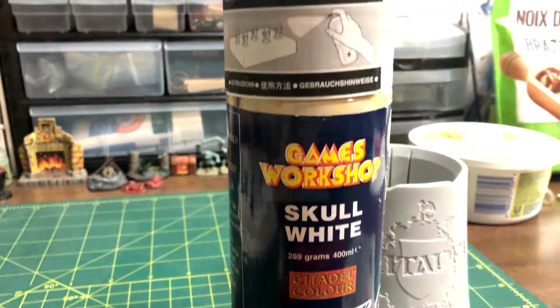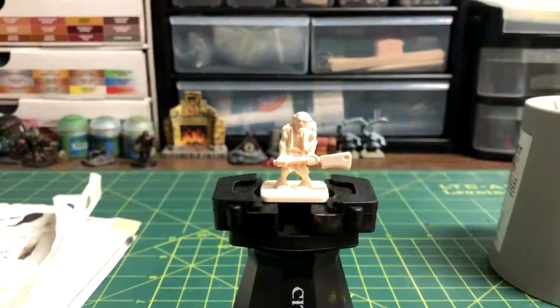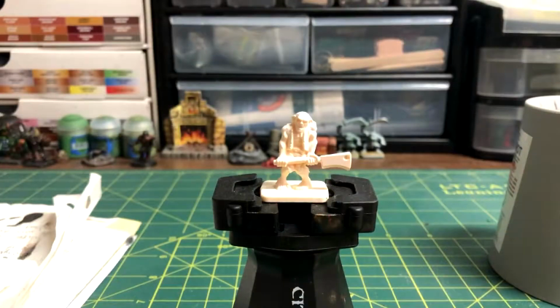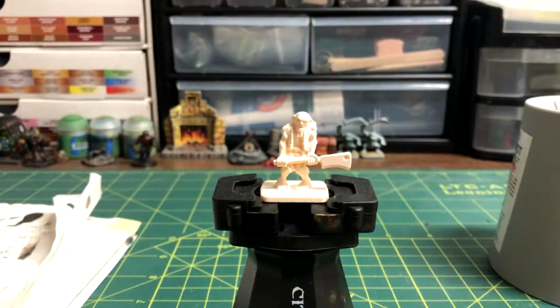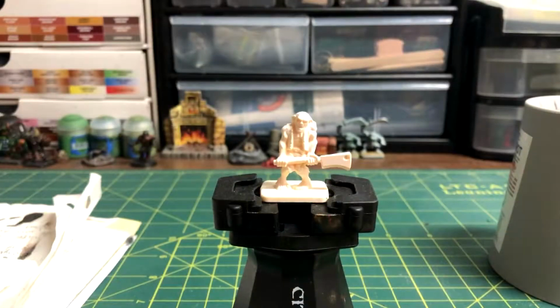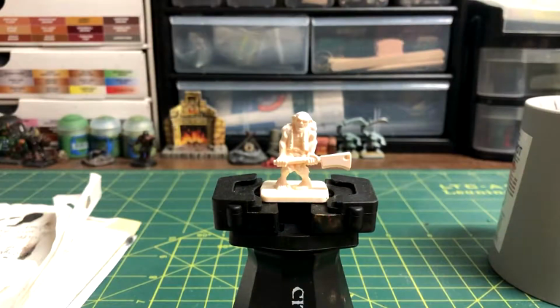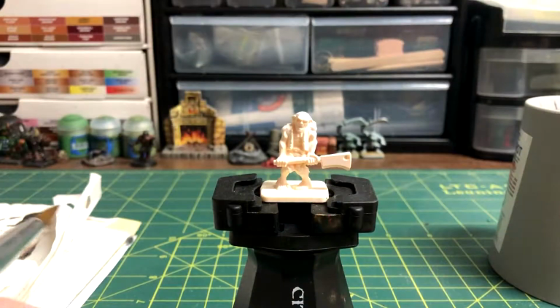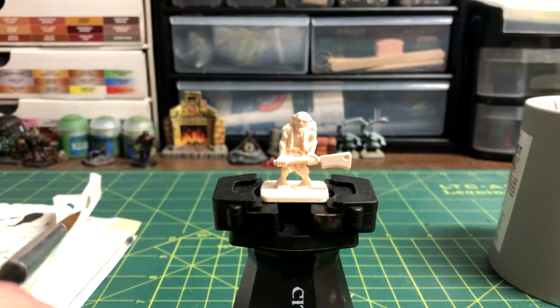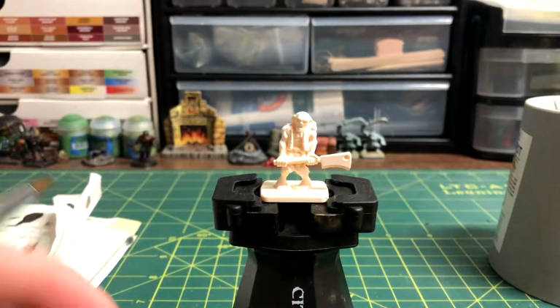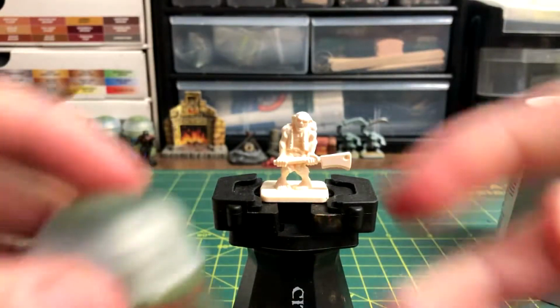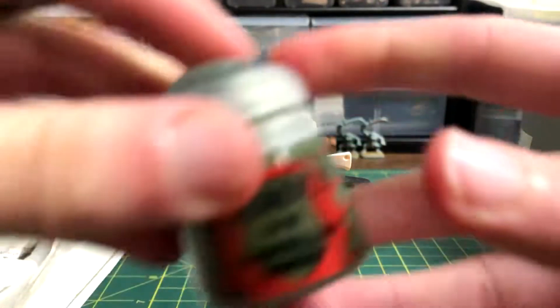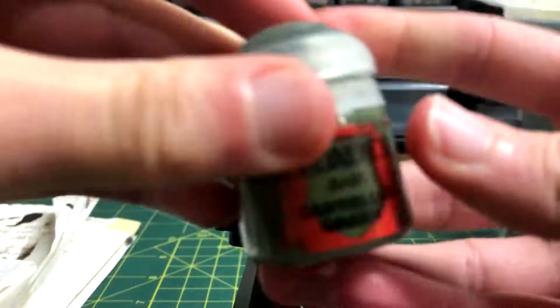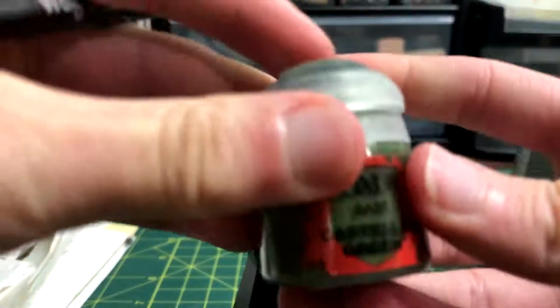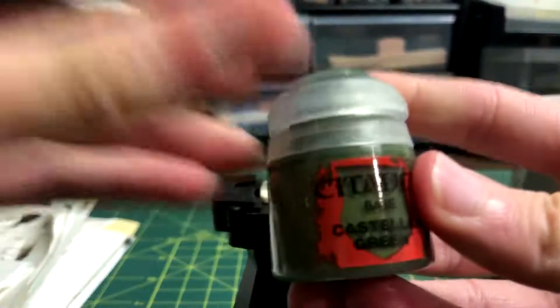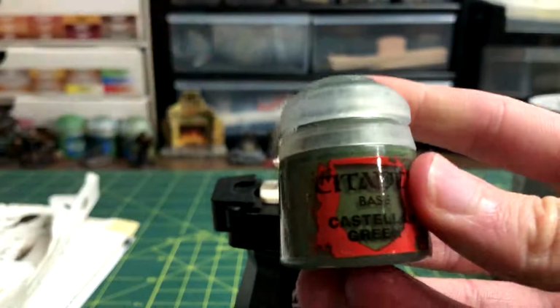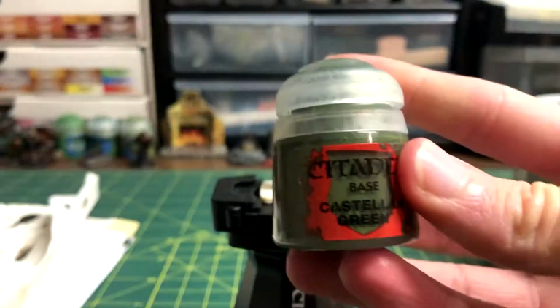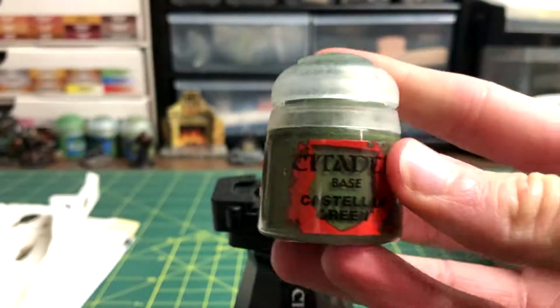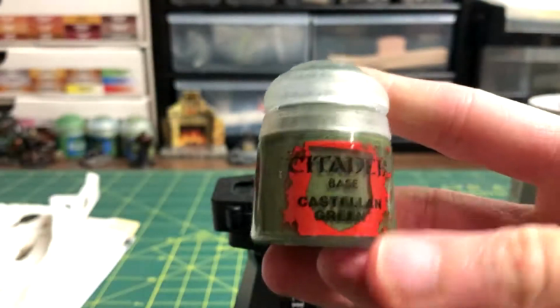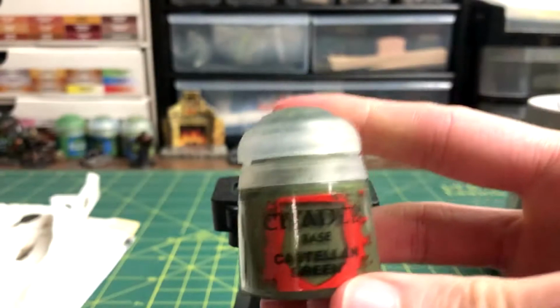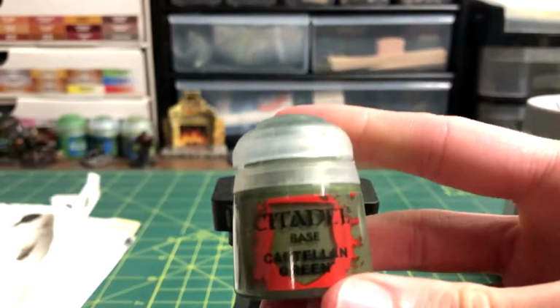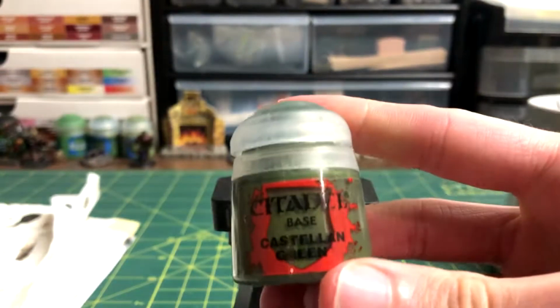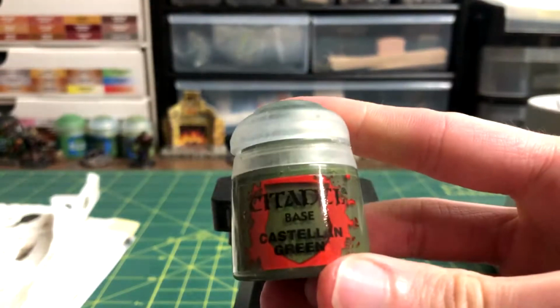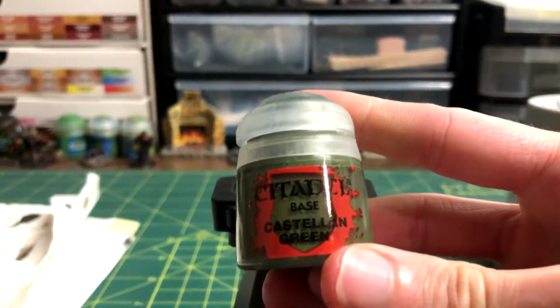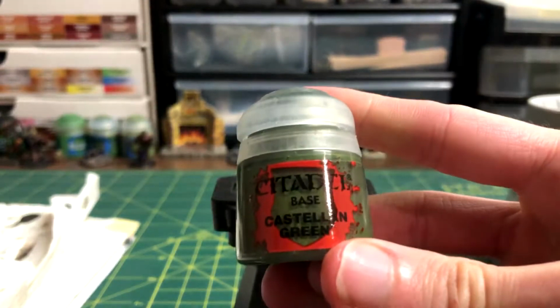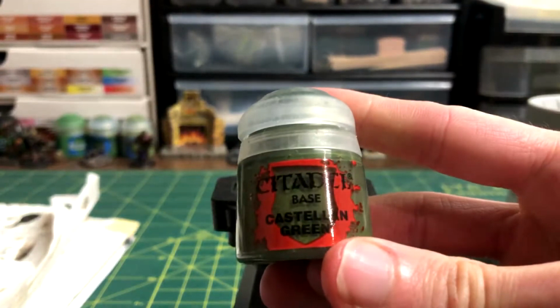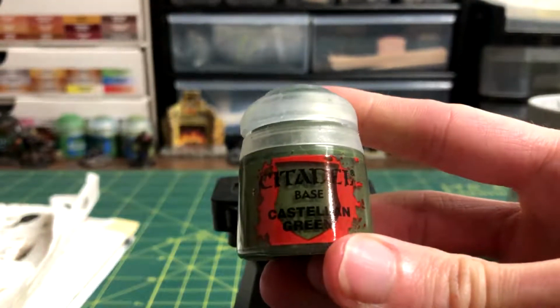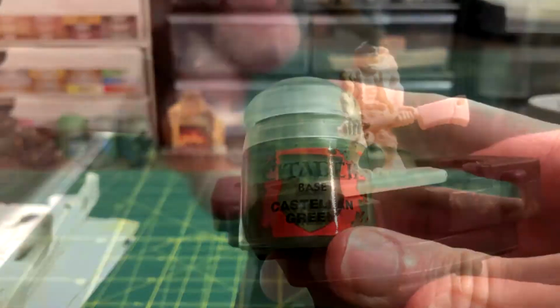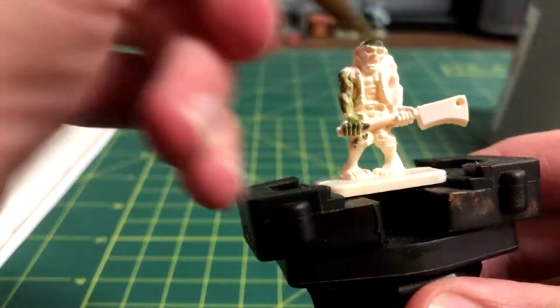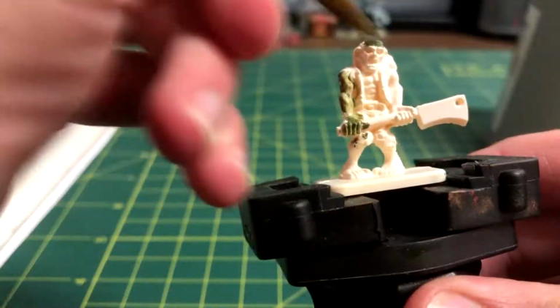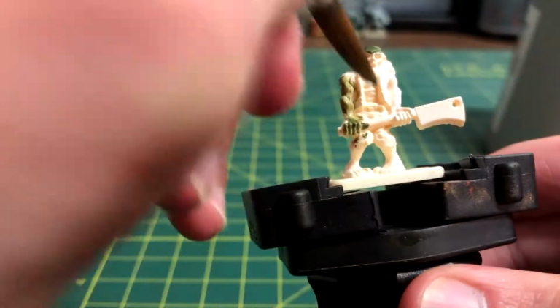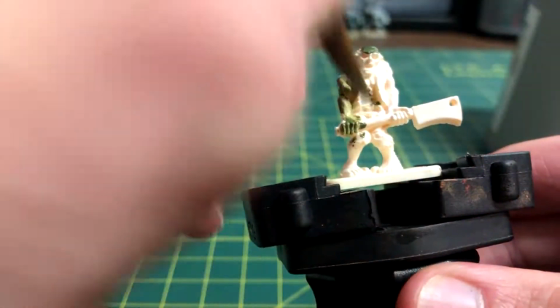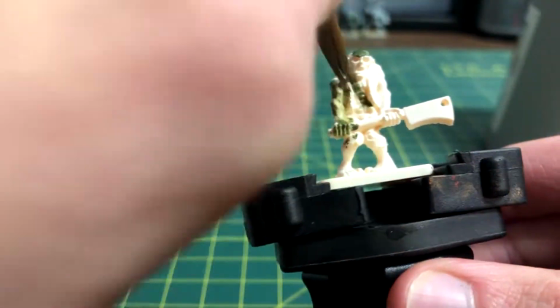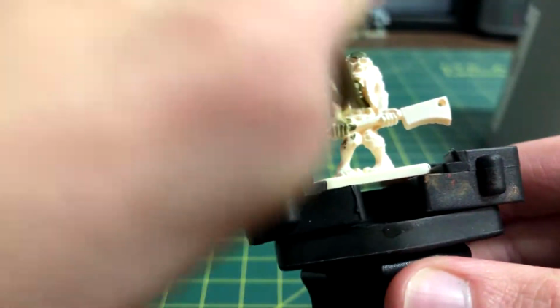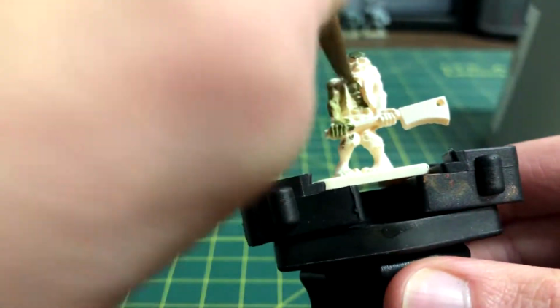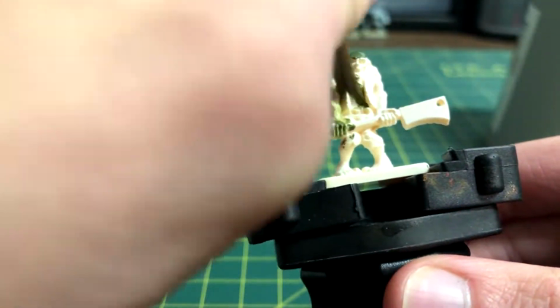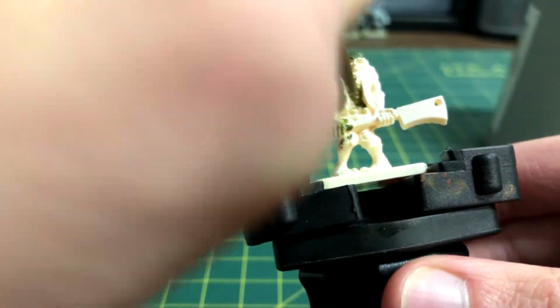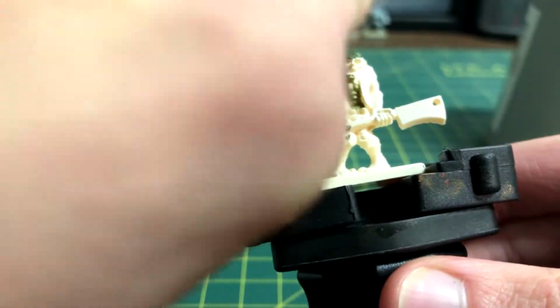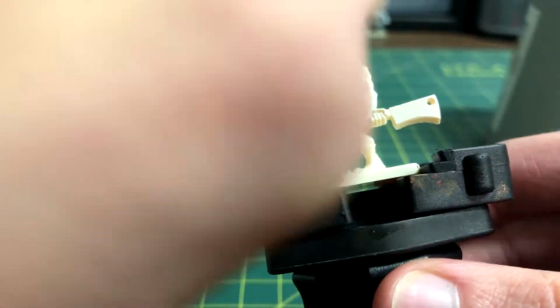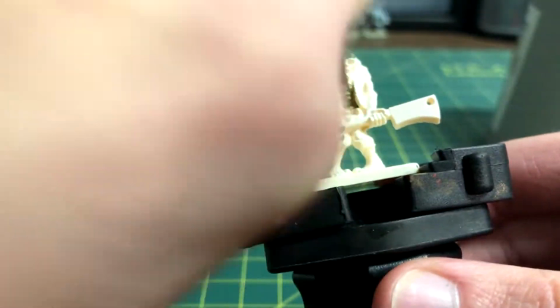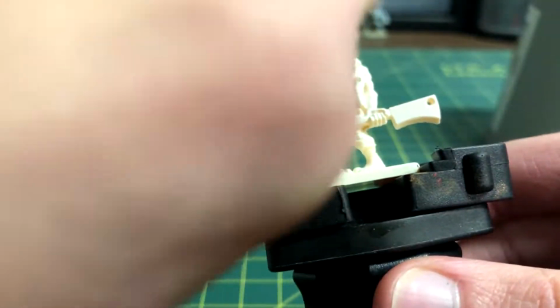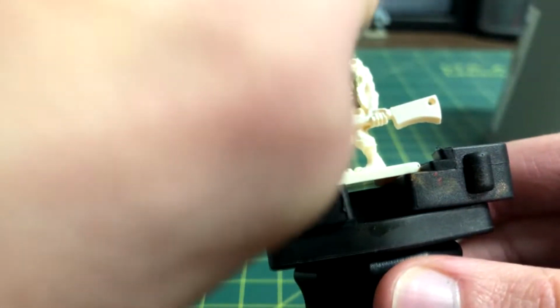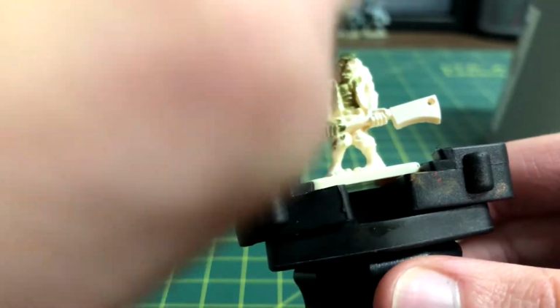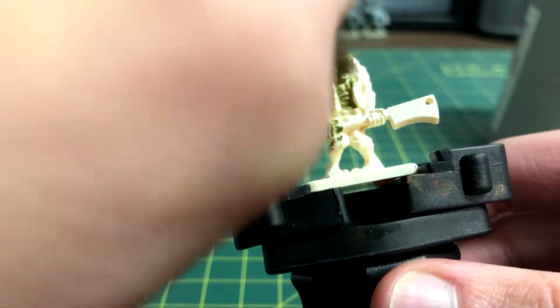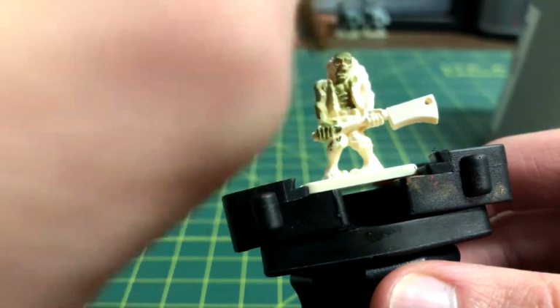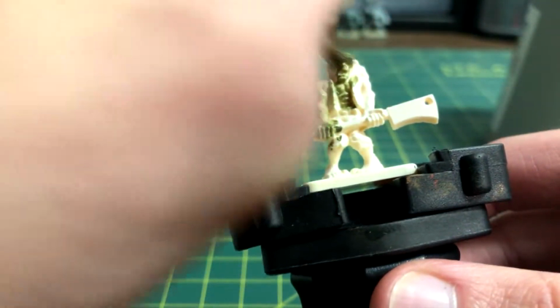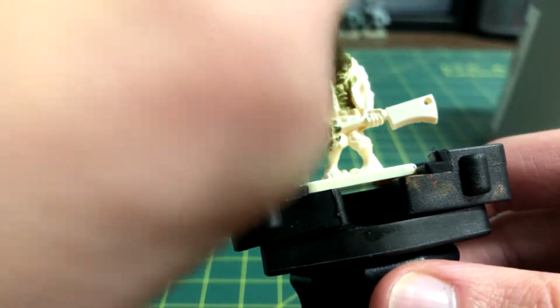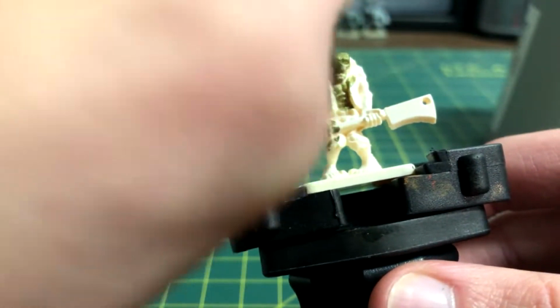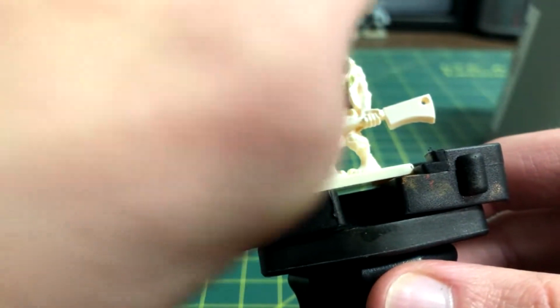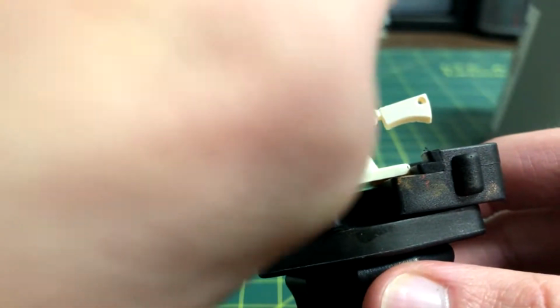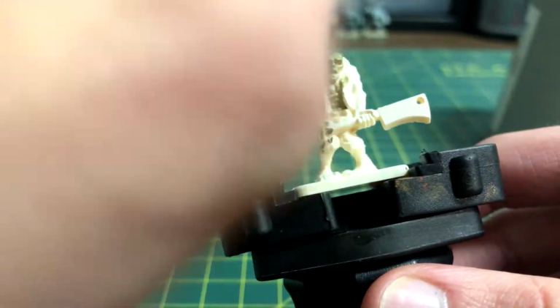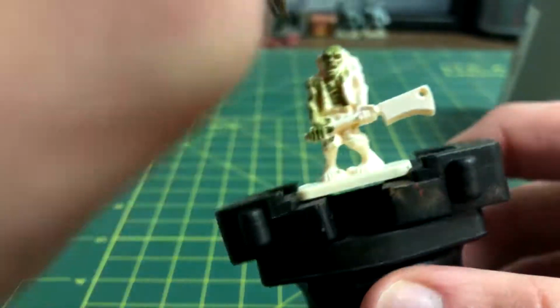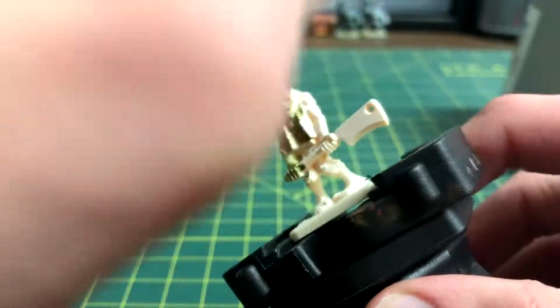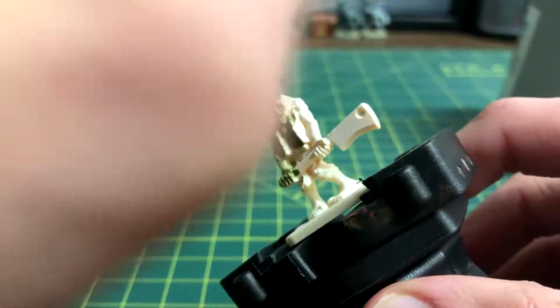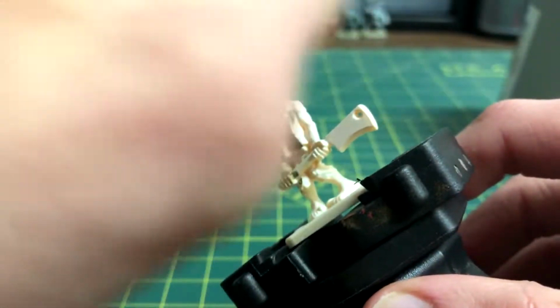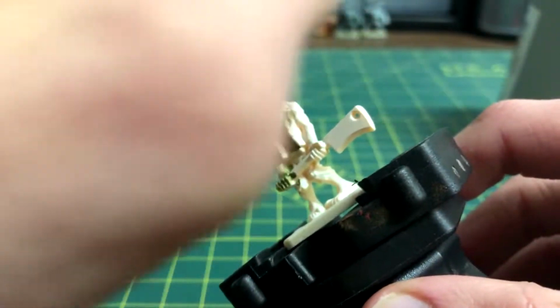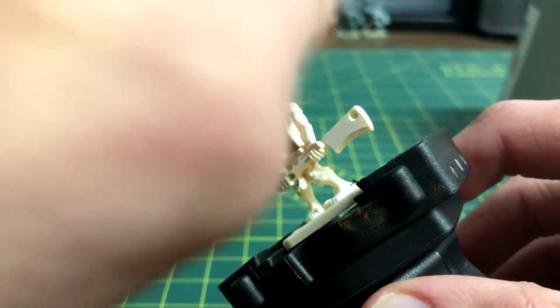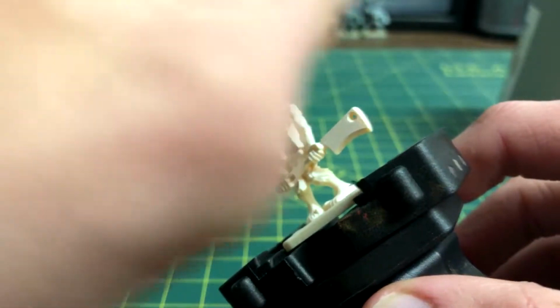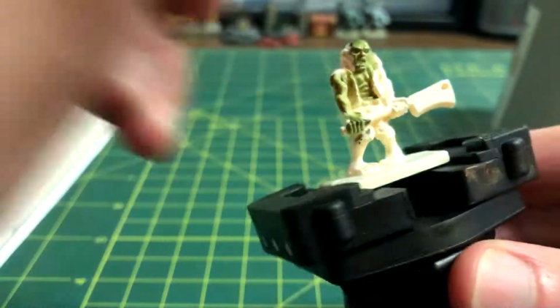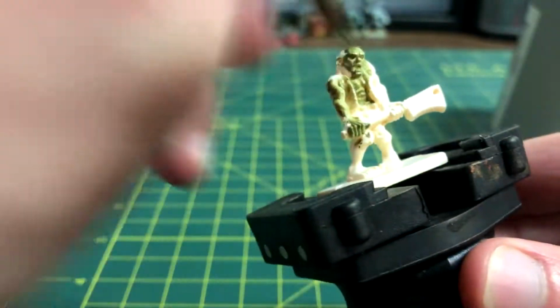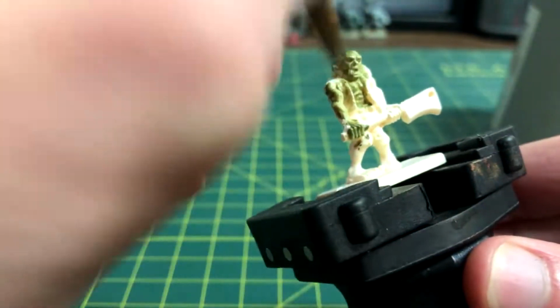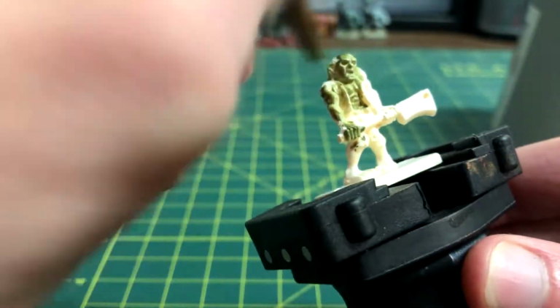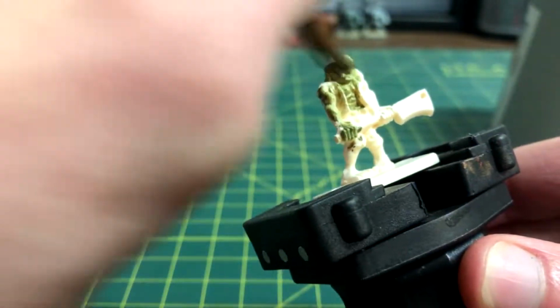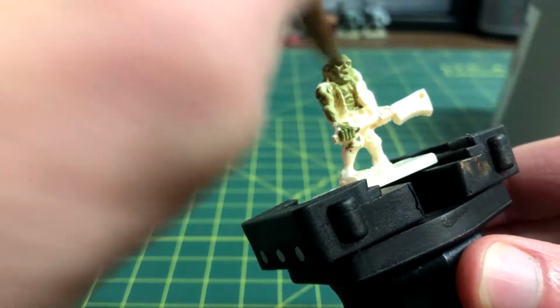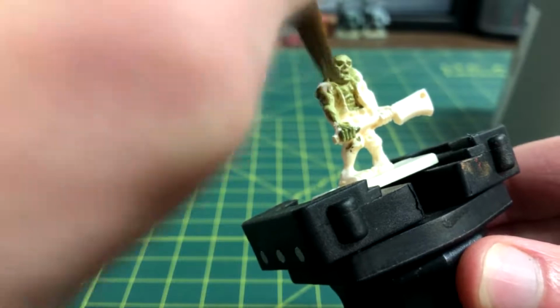The second step is to coat all skin areas of the model with Castellan Green. Don't worry about being sloppy, because more colours will be added later.